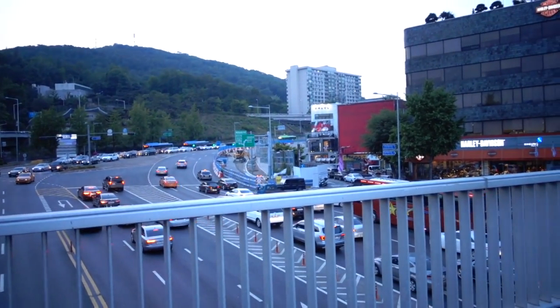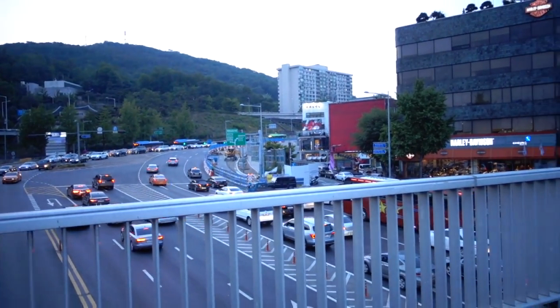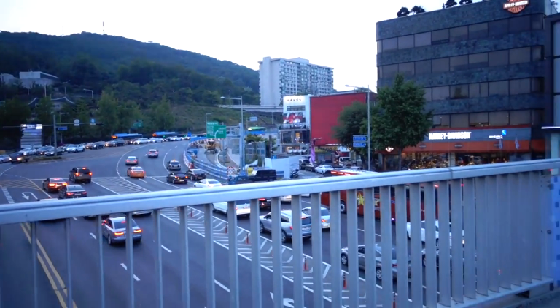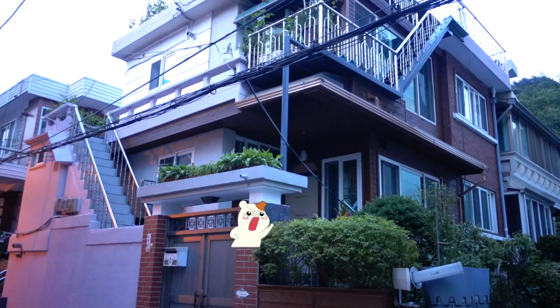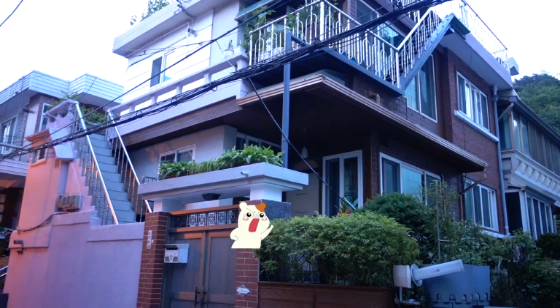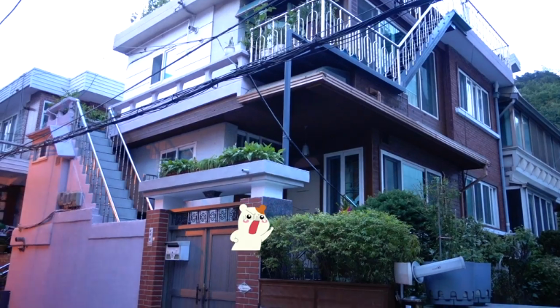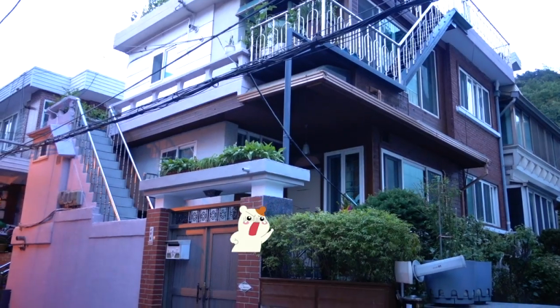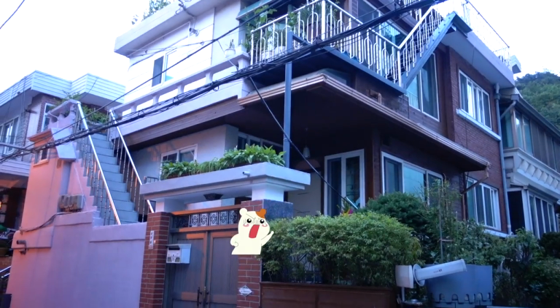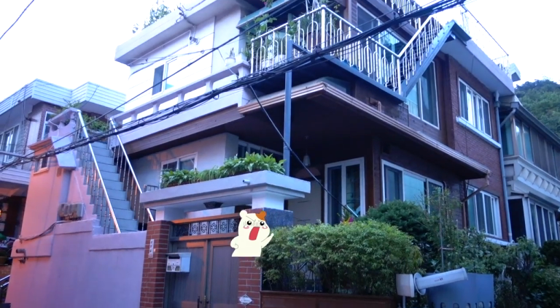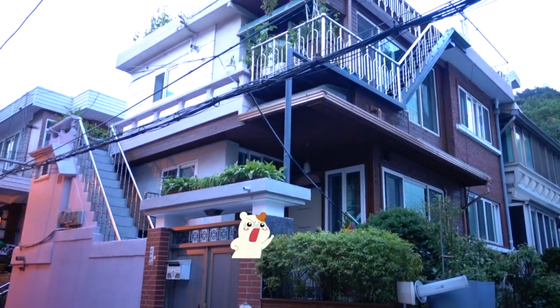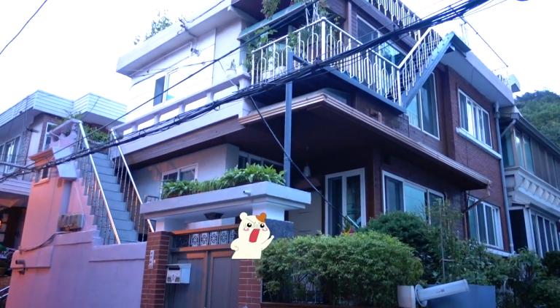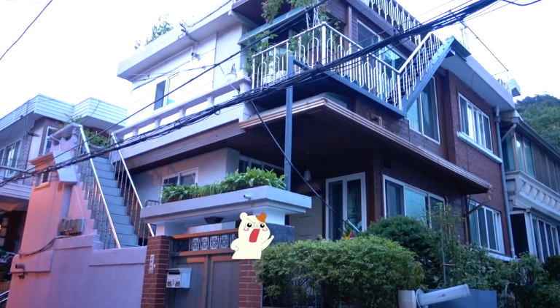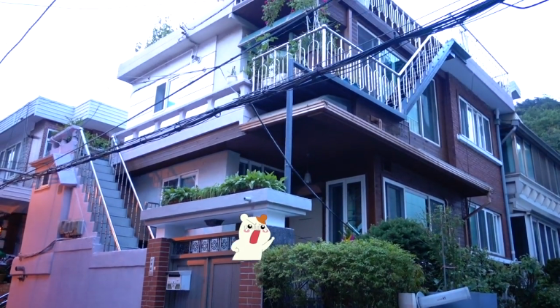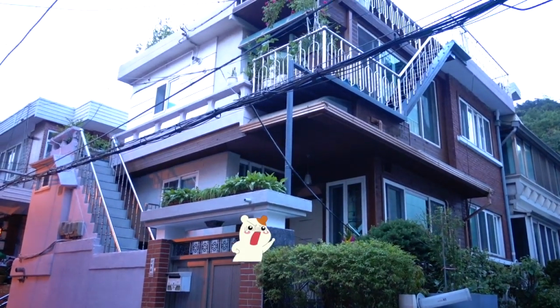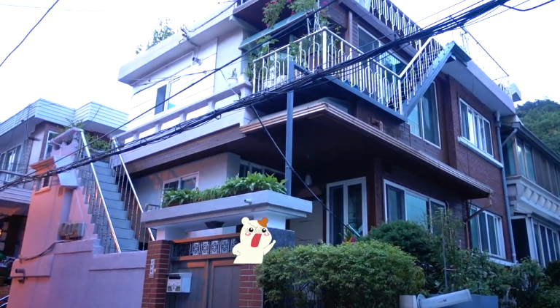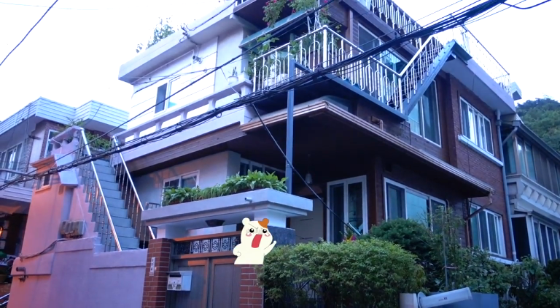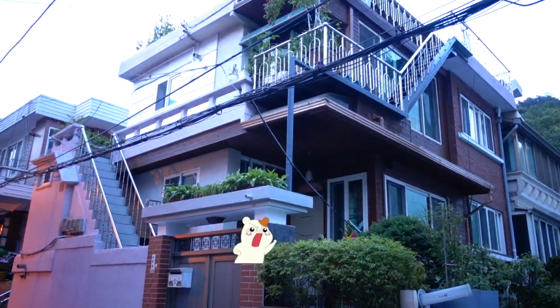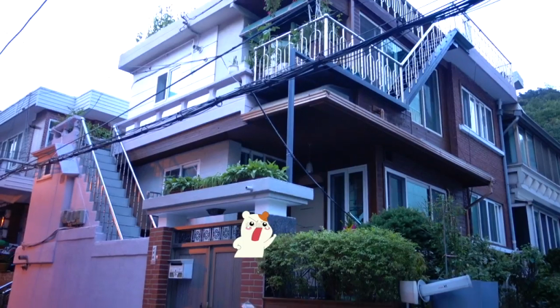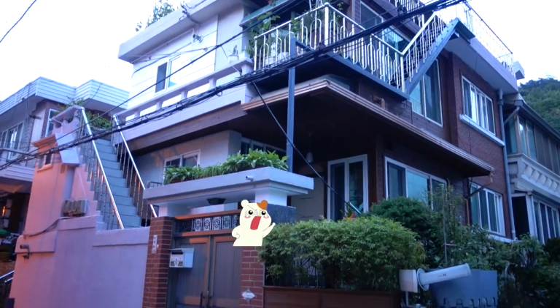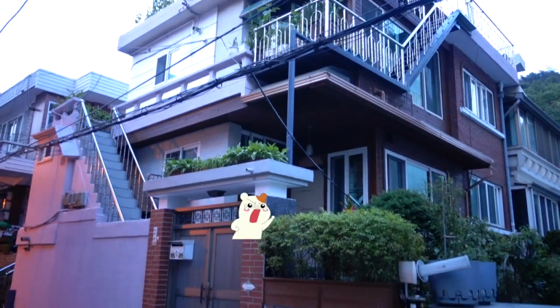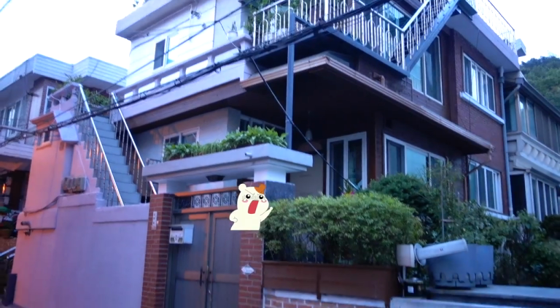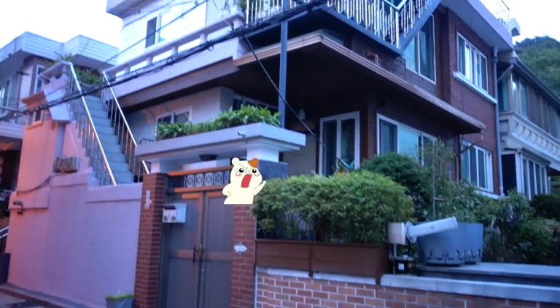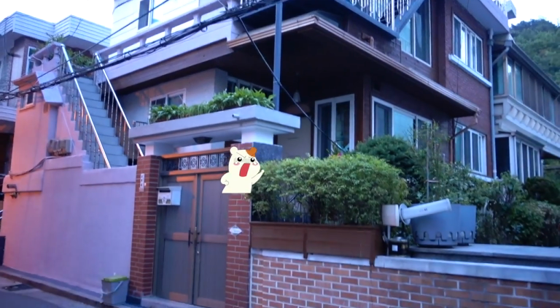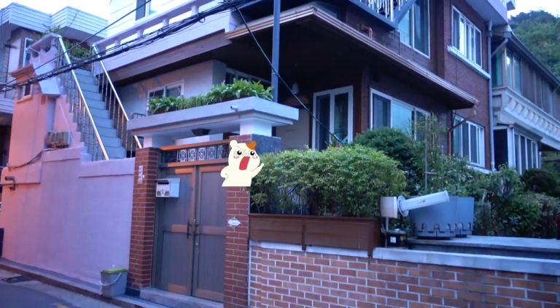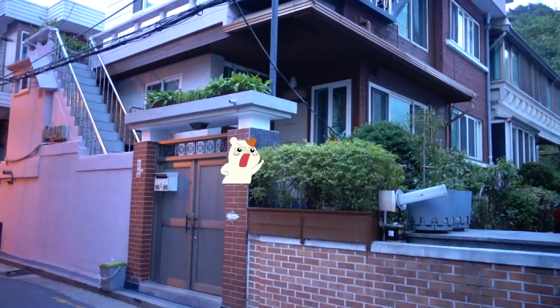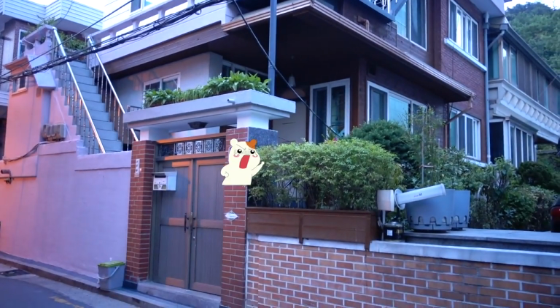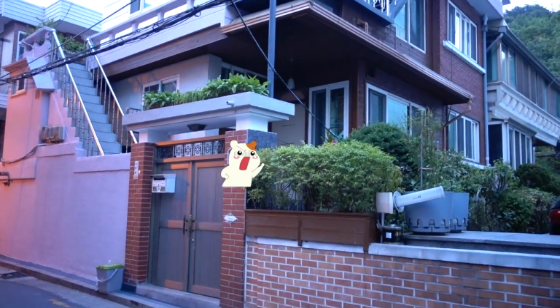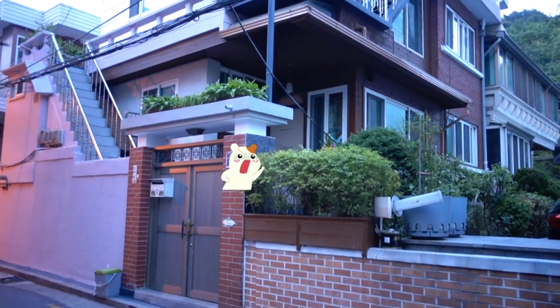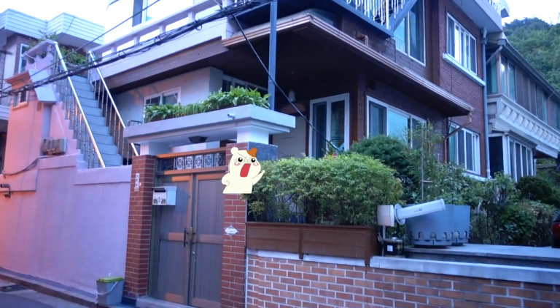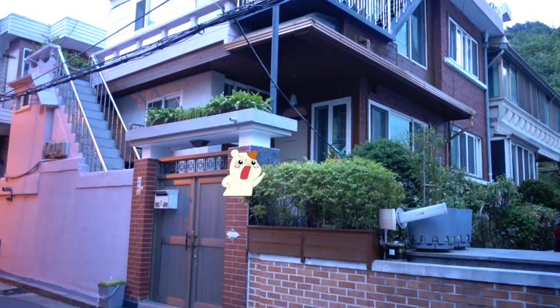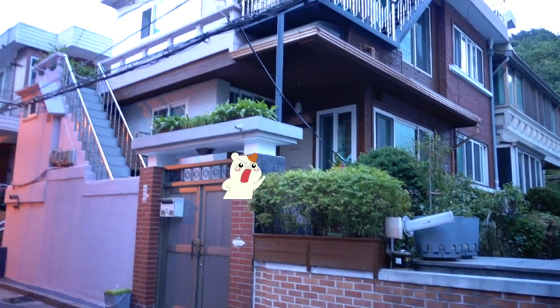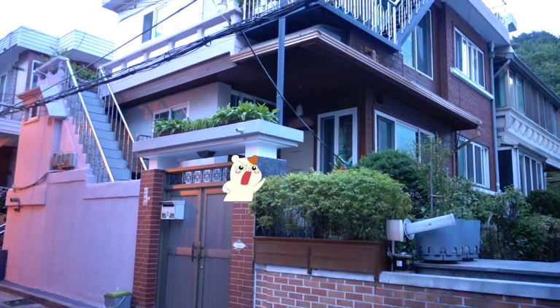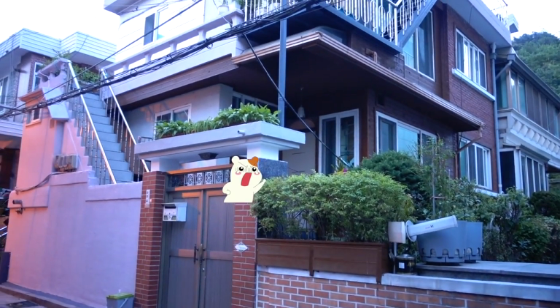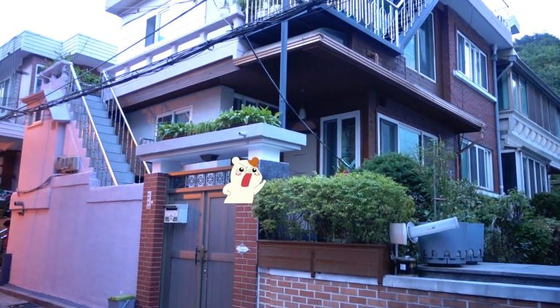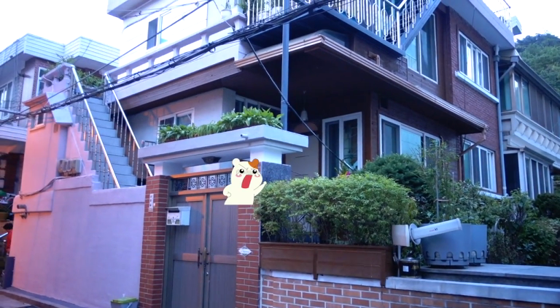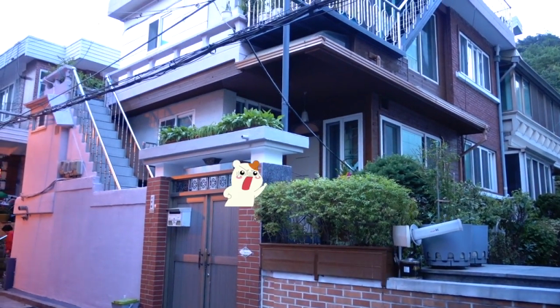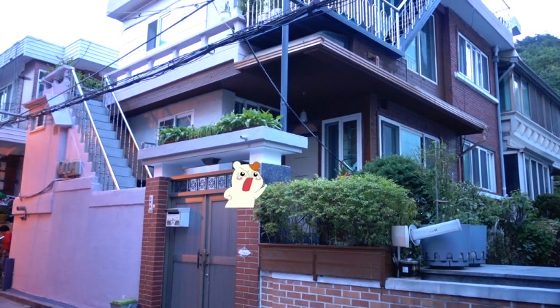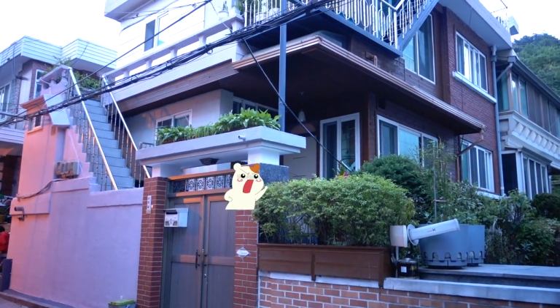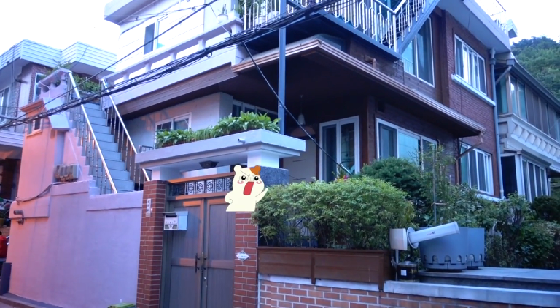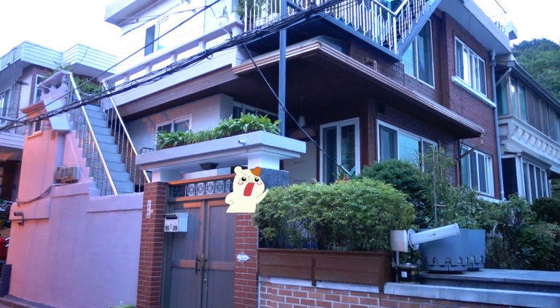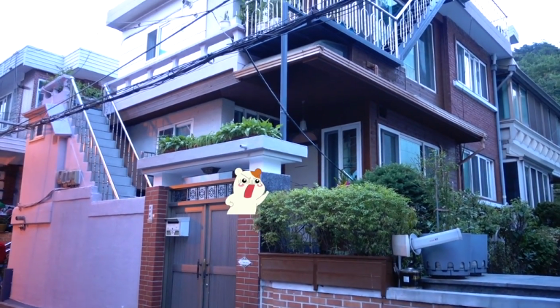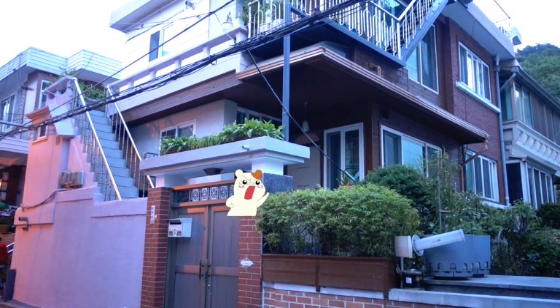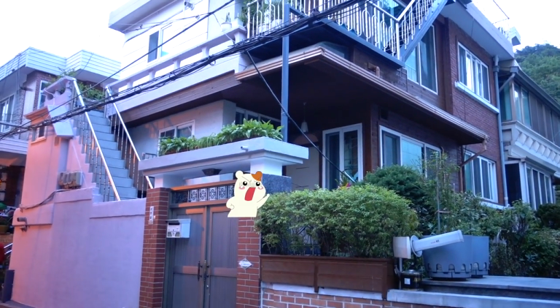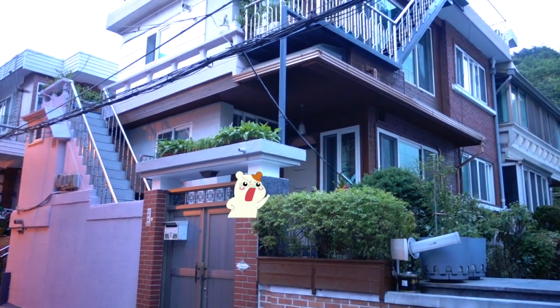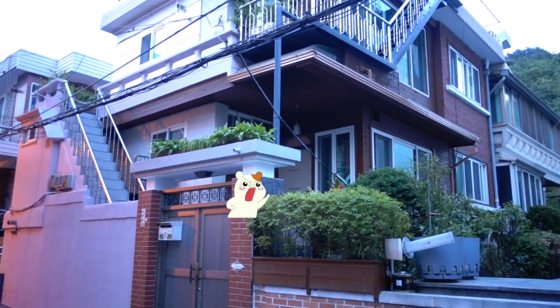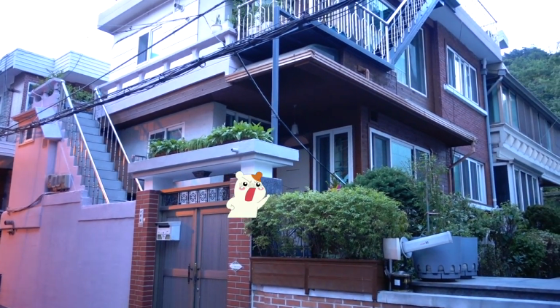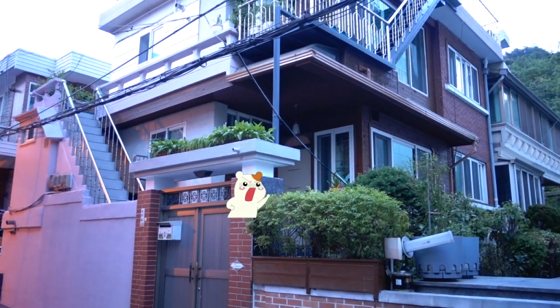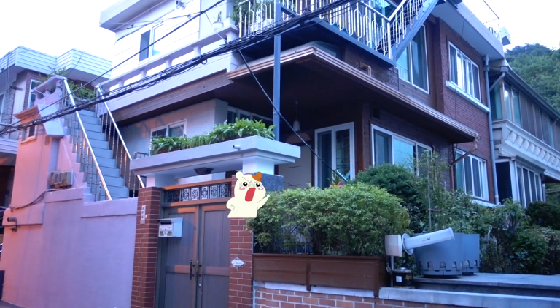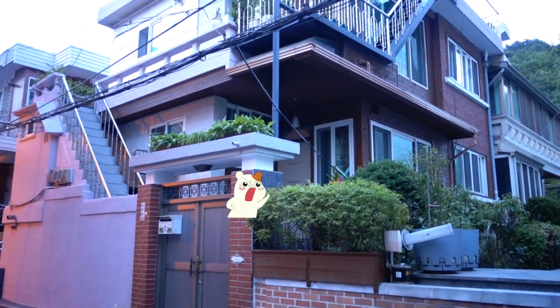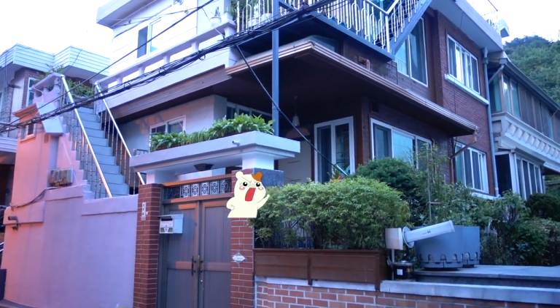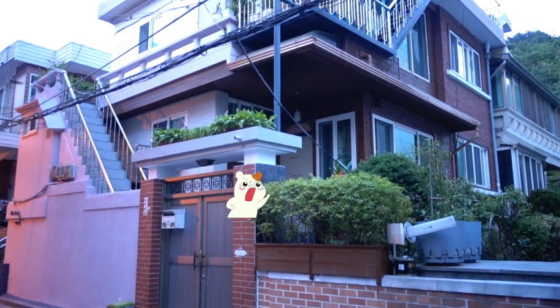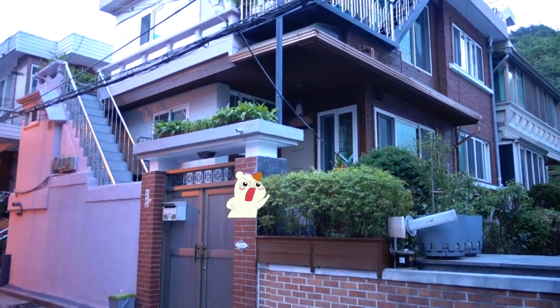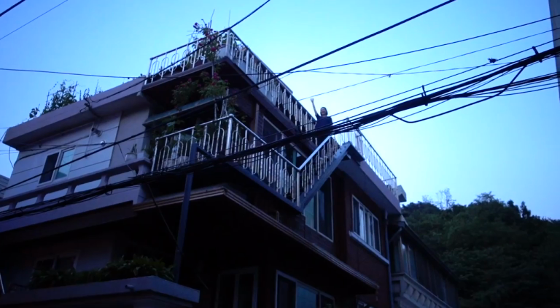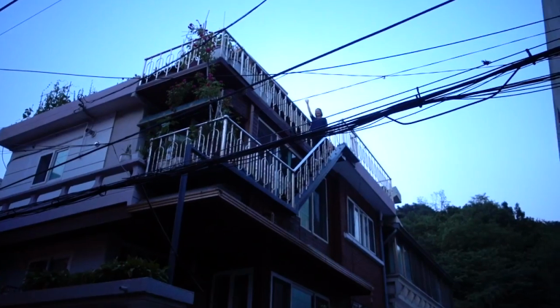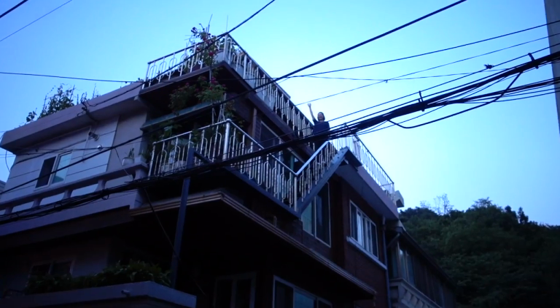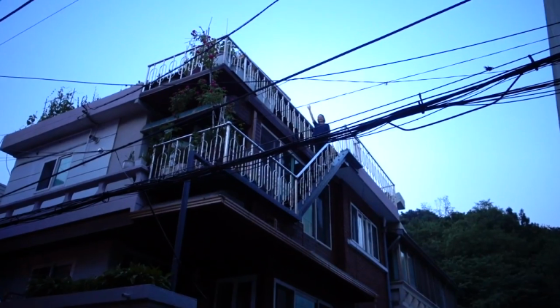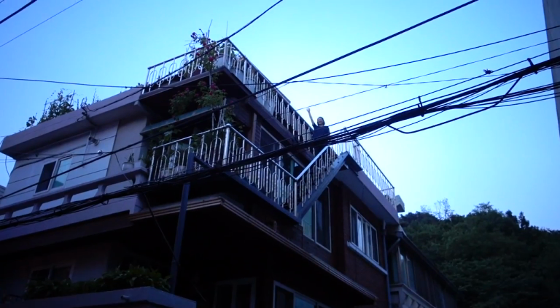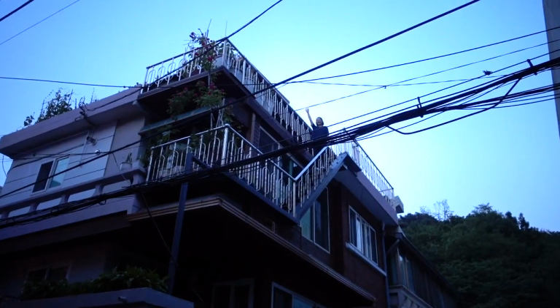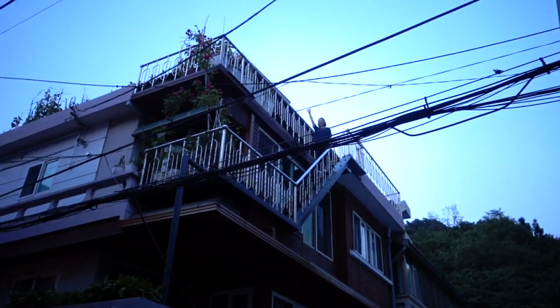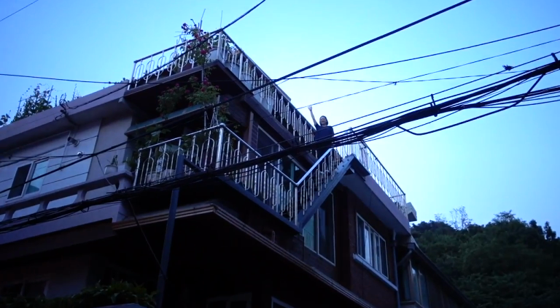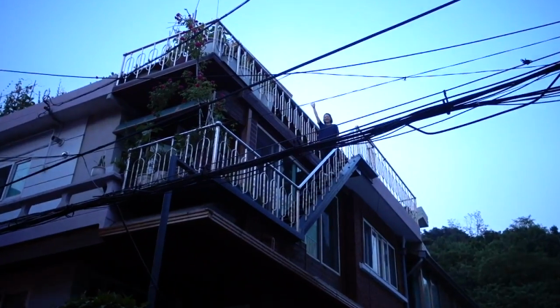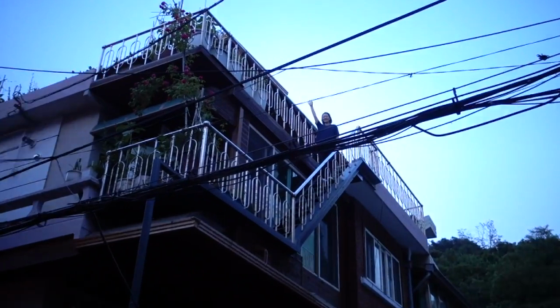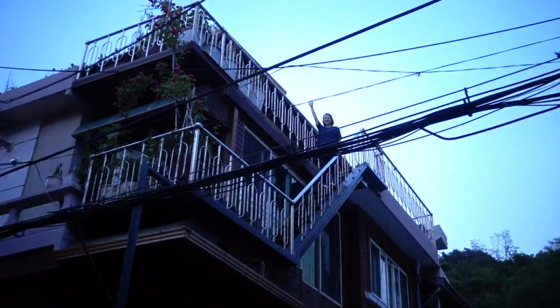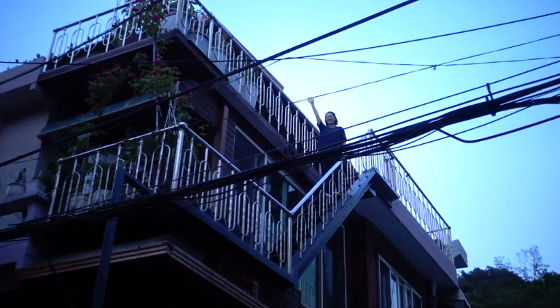I just found out that this is my friend's house. She says she's coming down soon. There she is.